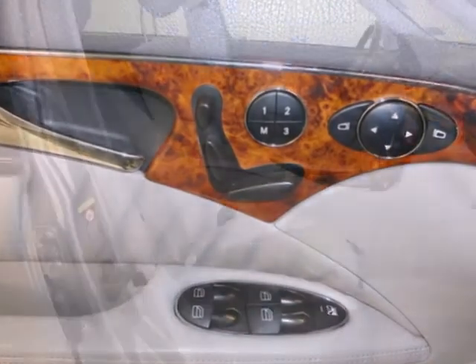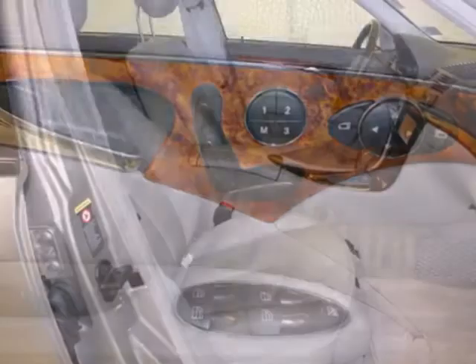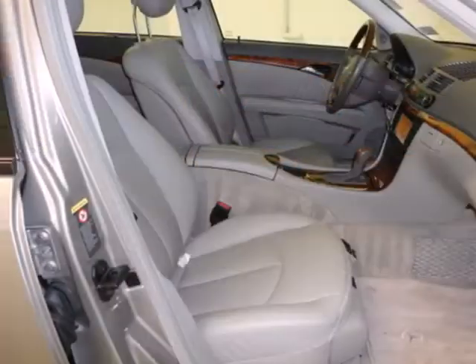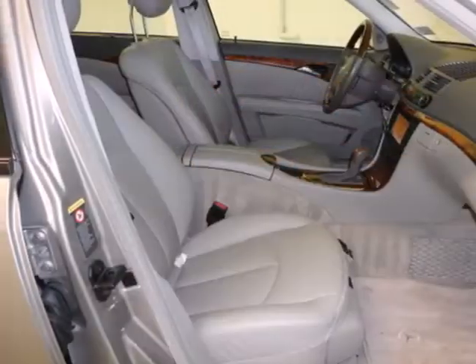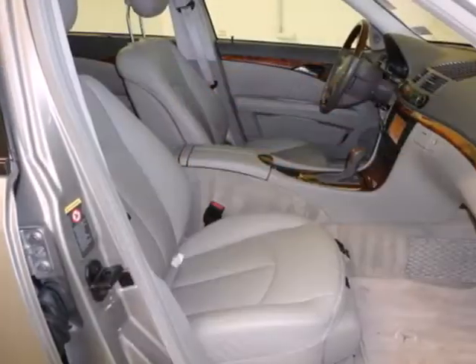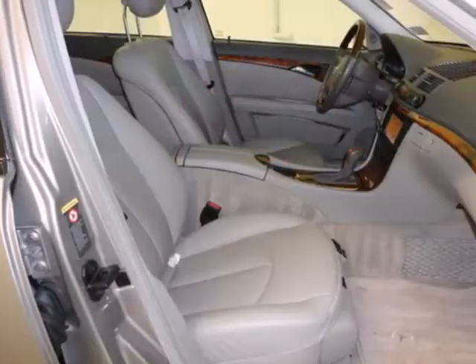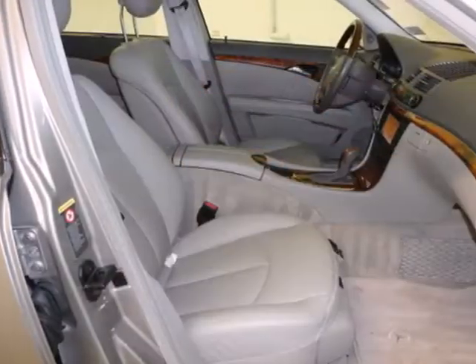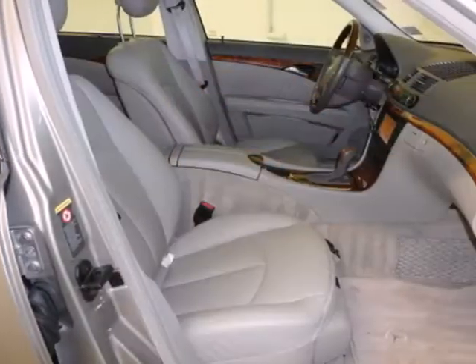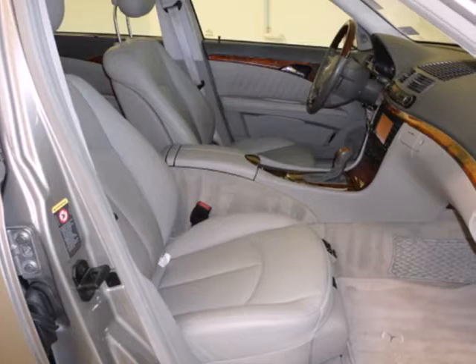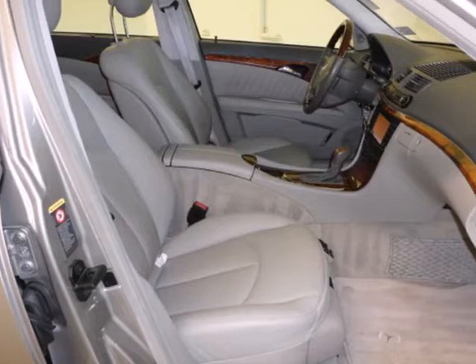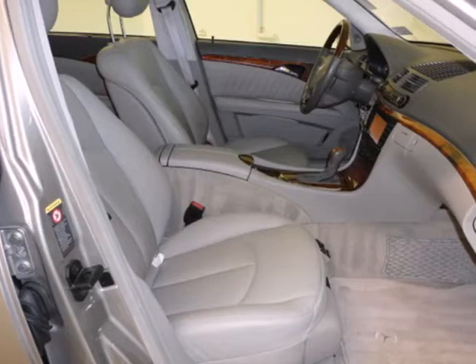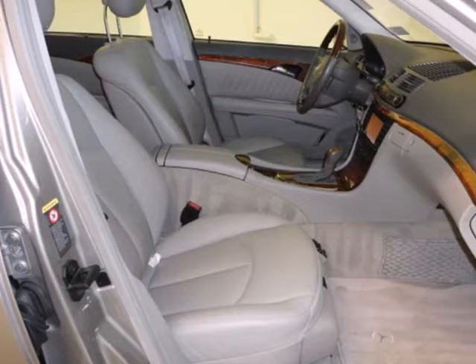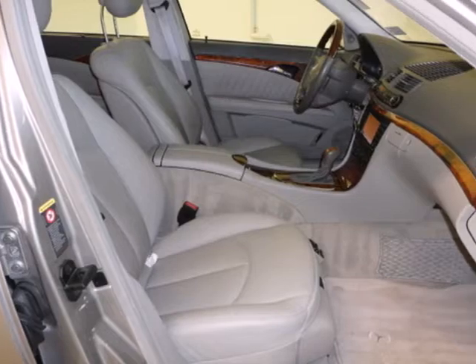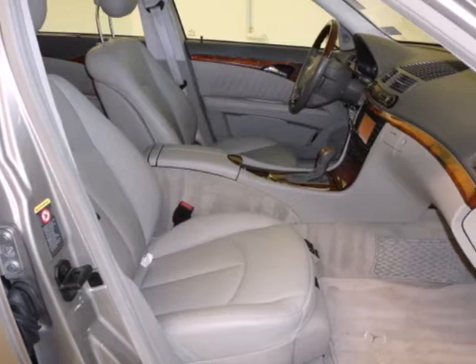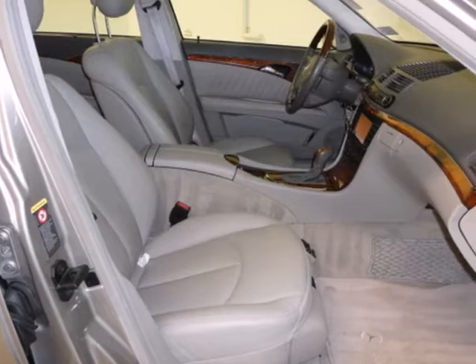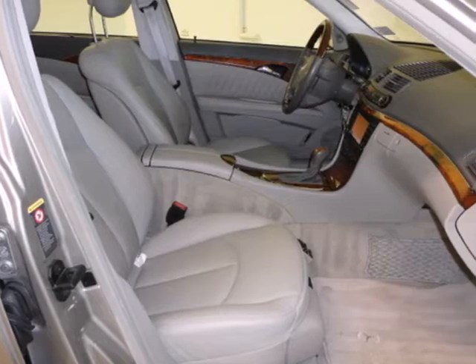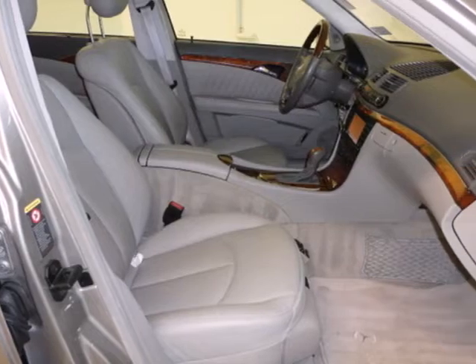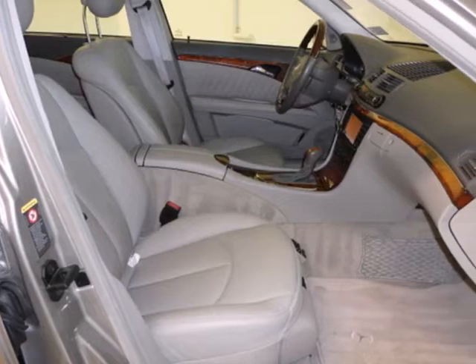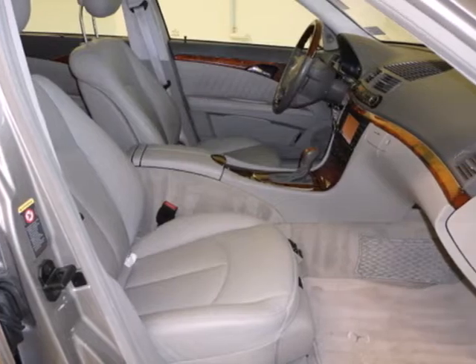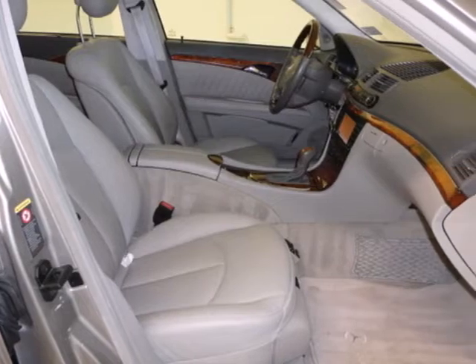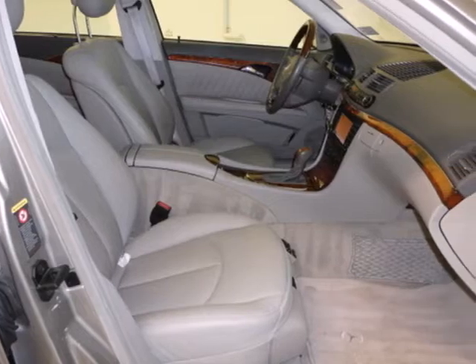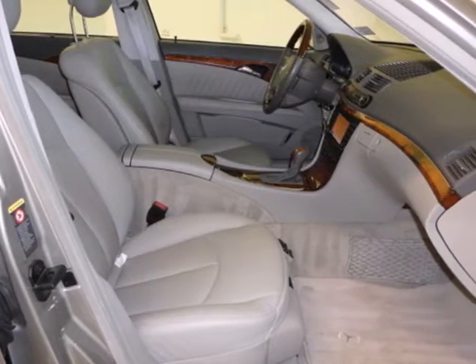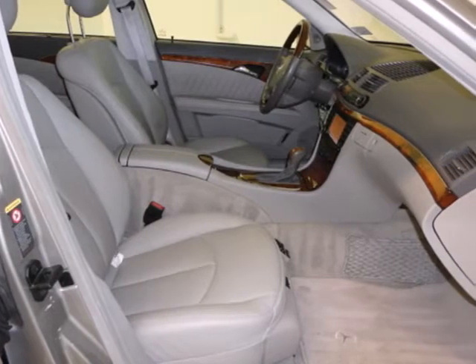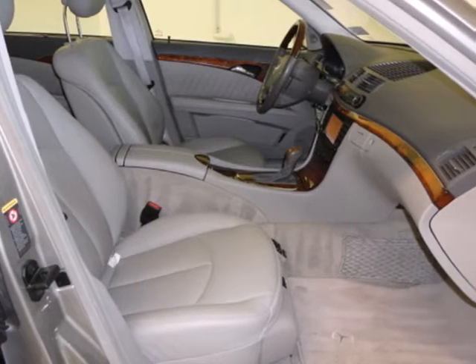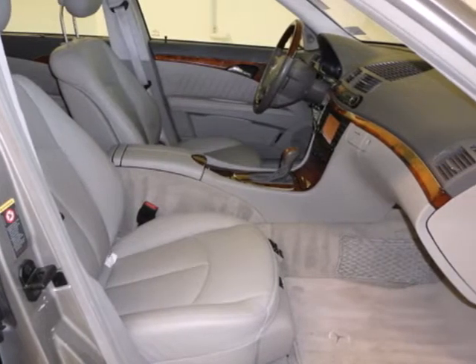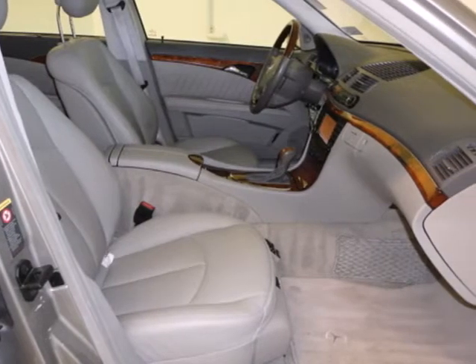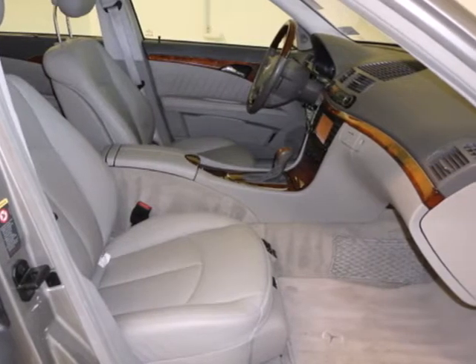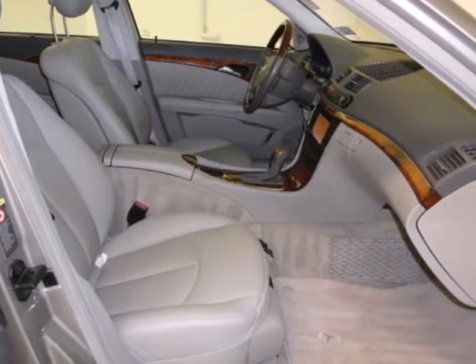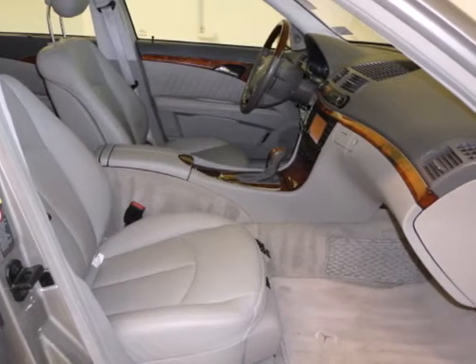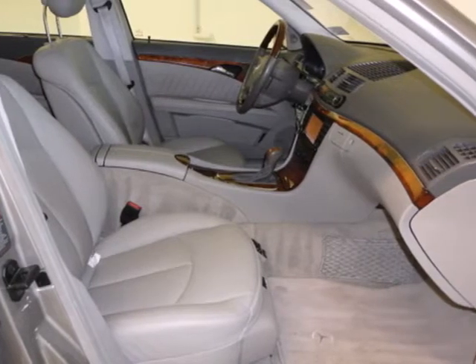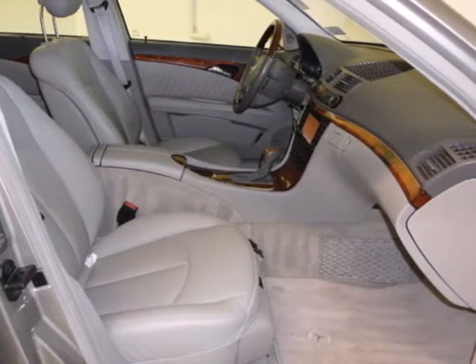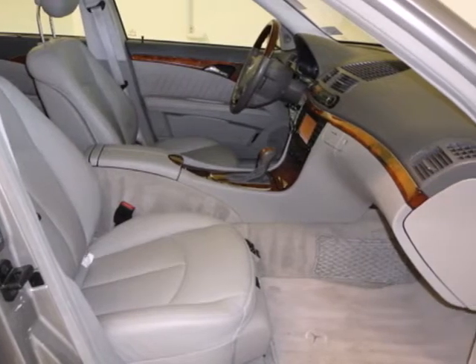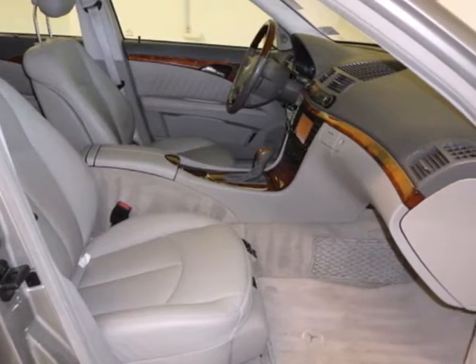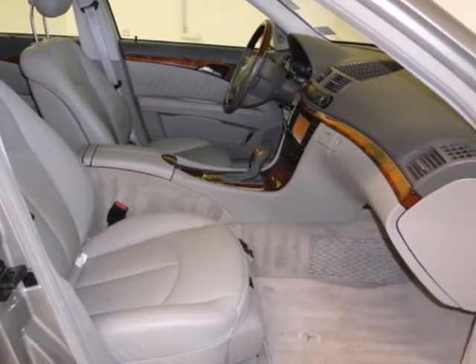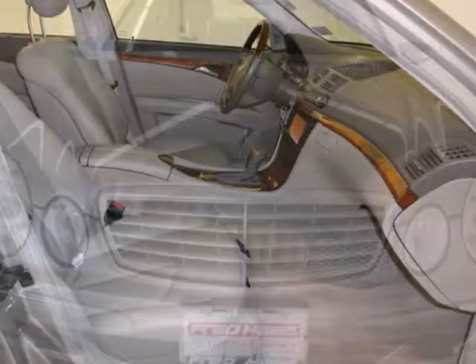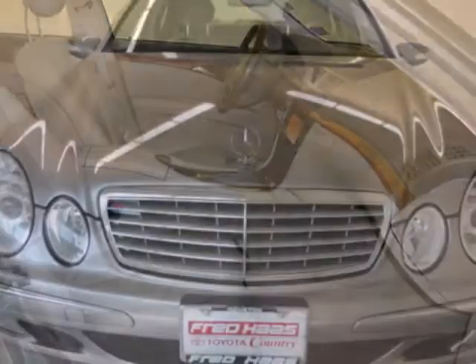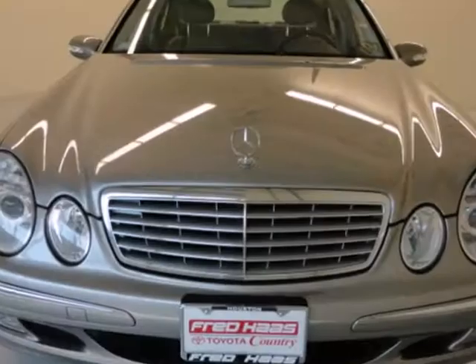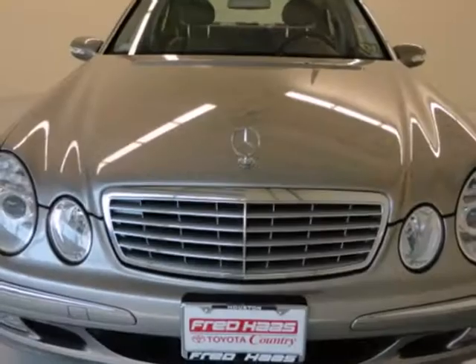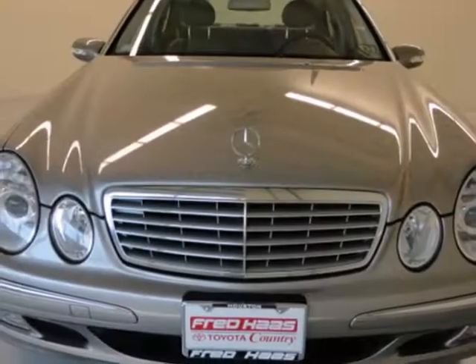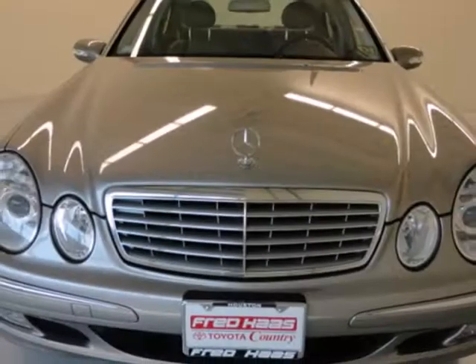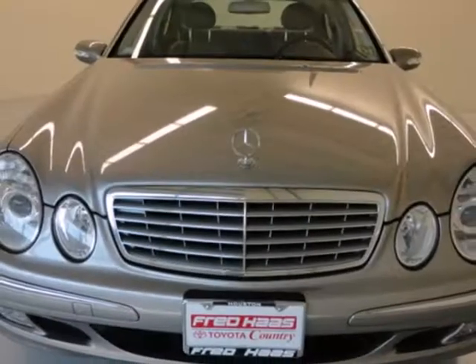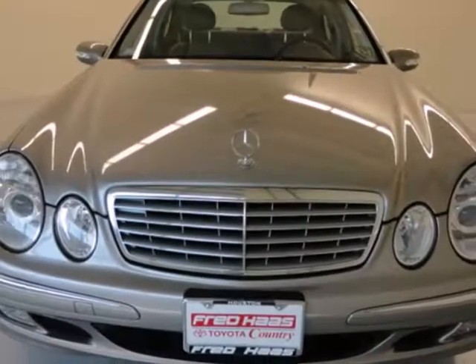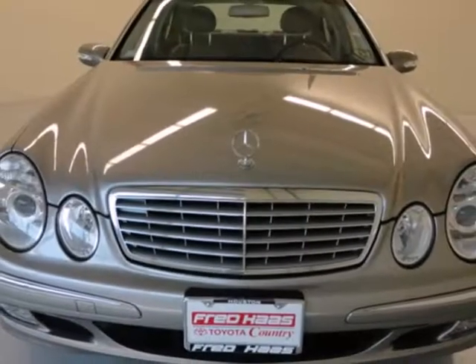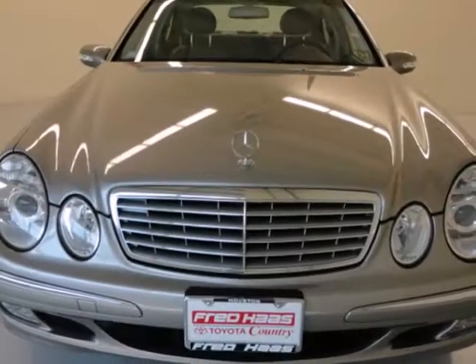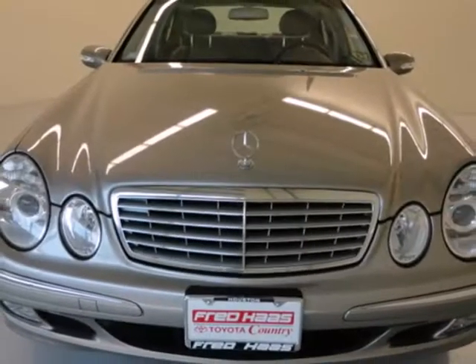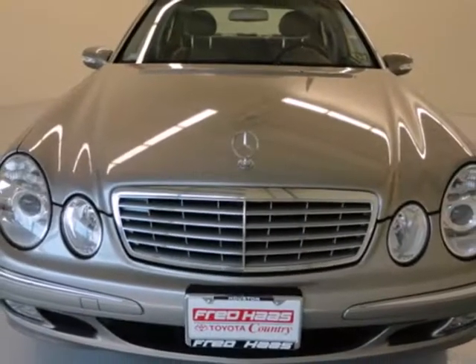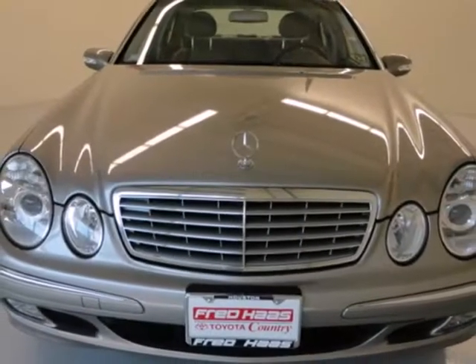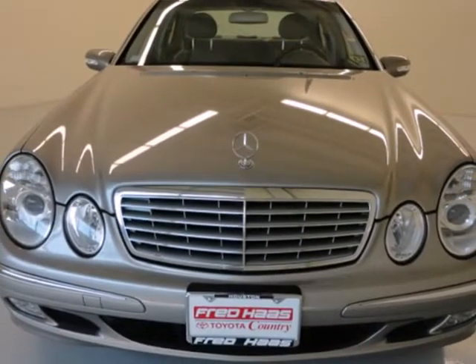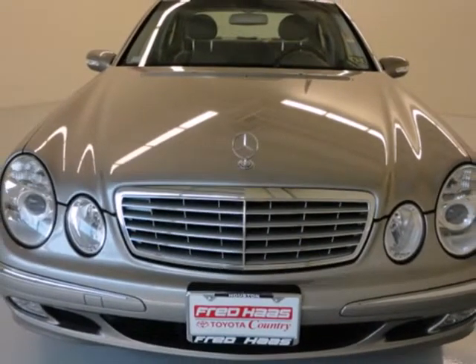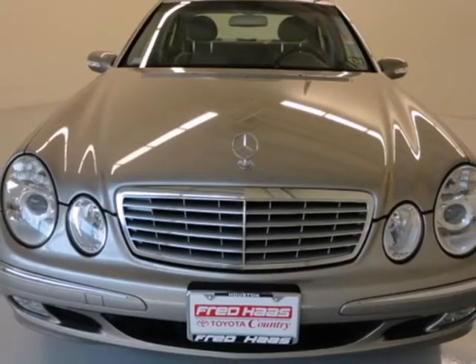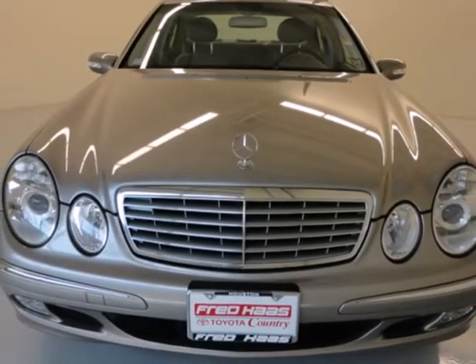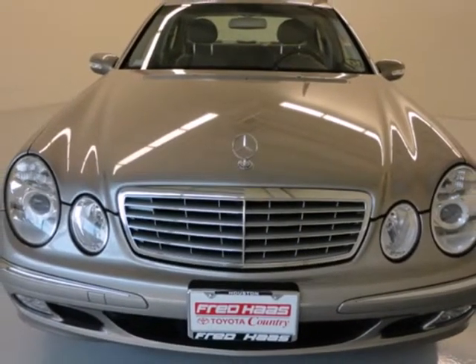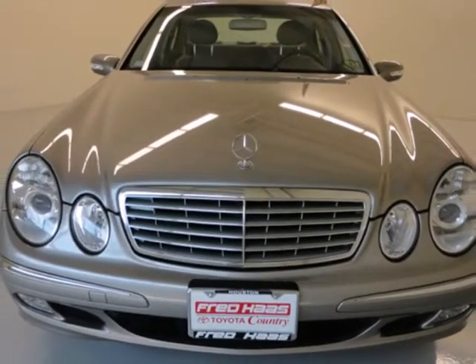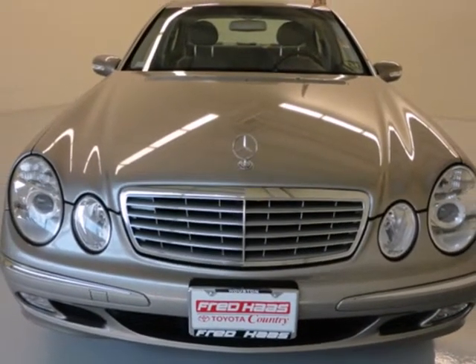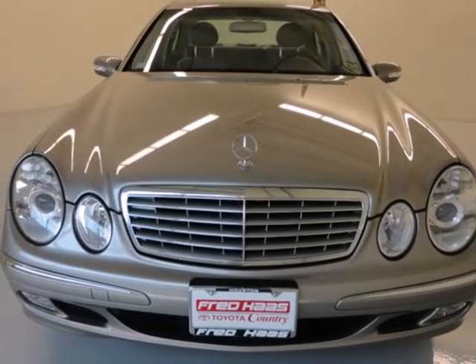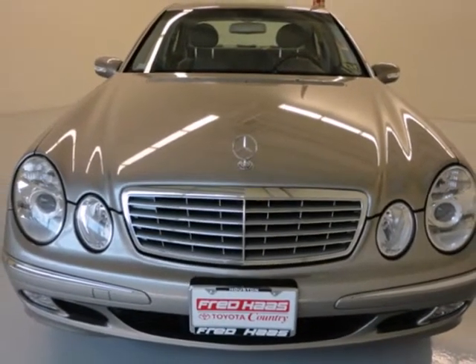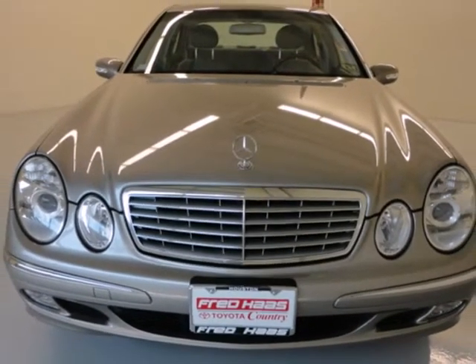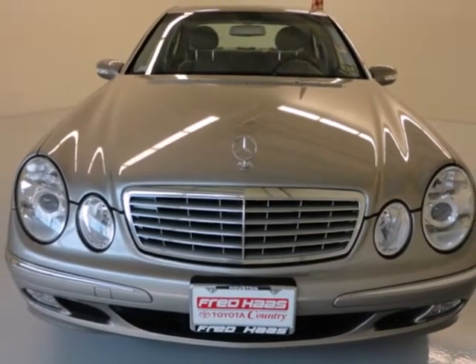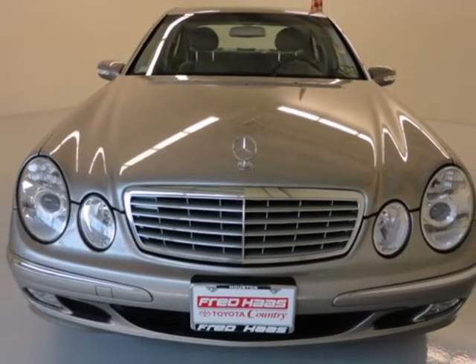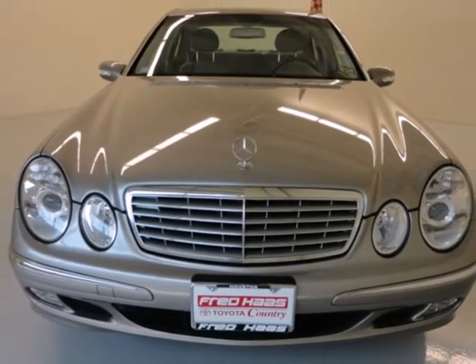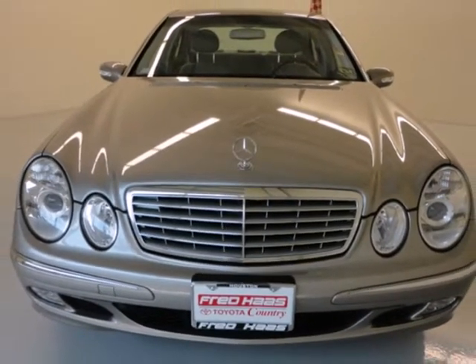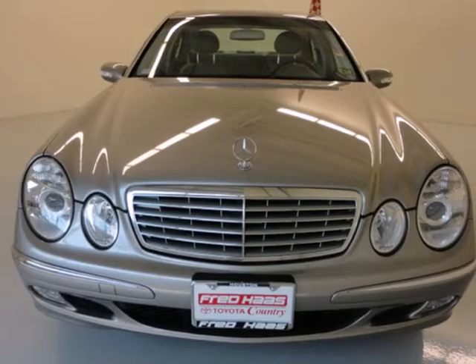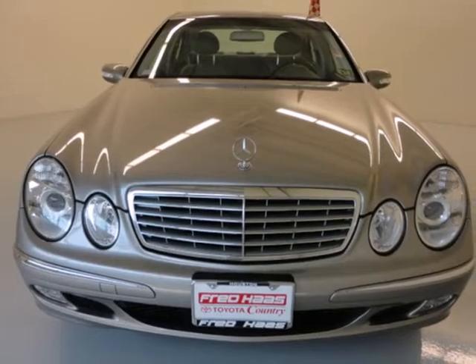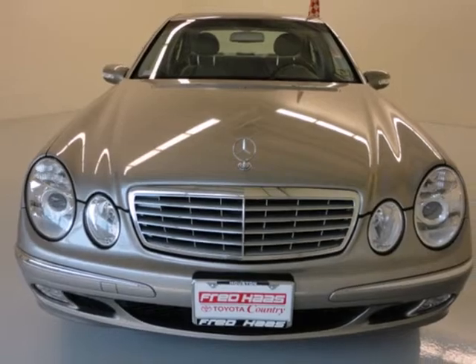This E-Class rules the road with exceptional handling and stellar safety ratings. Take it for a test drive today.